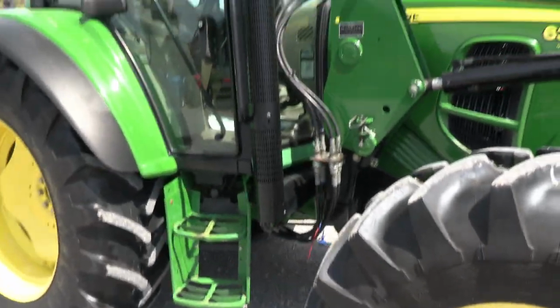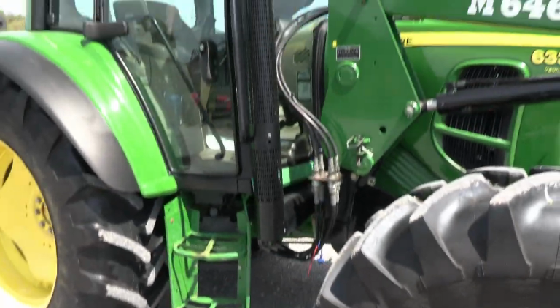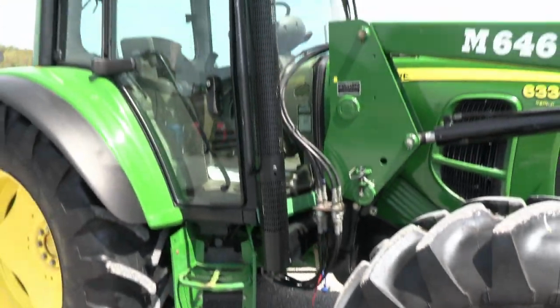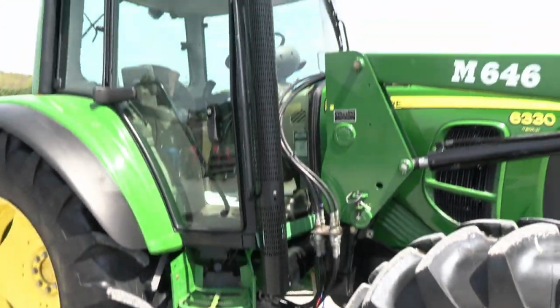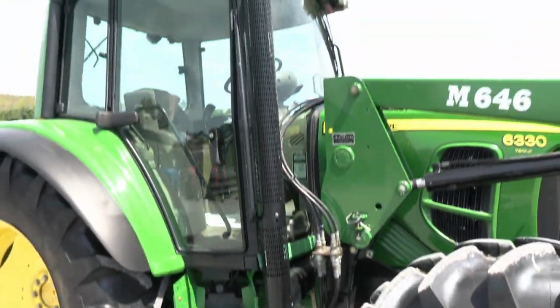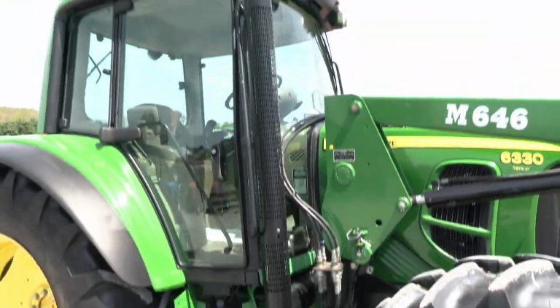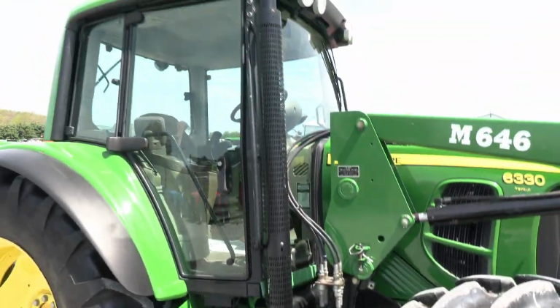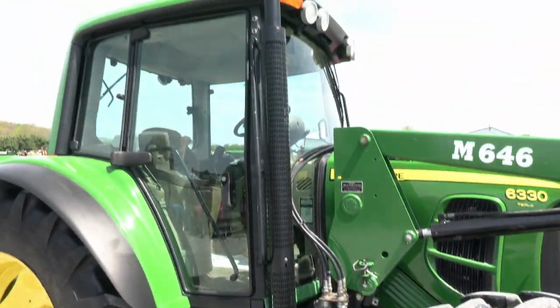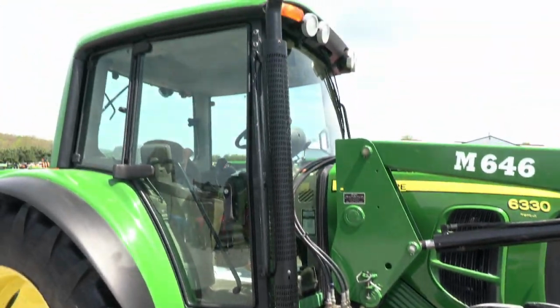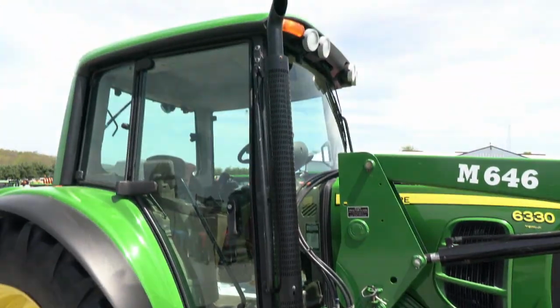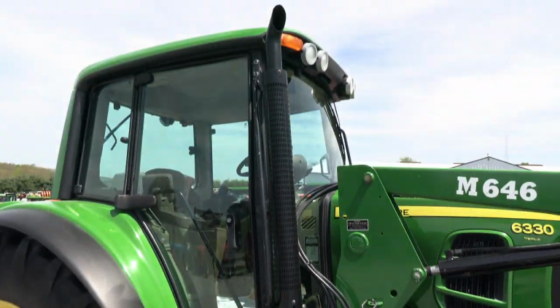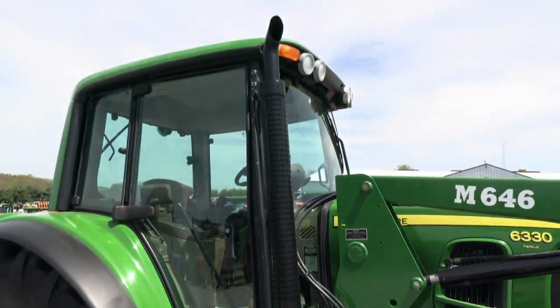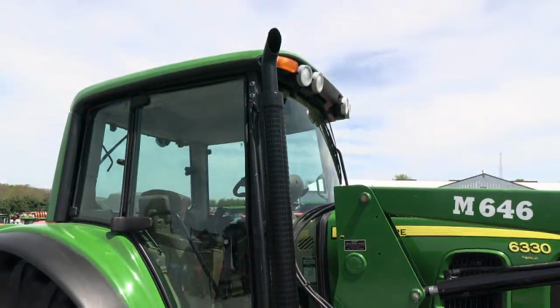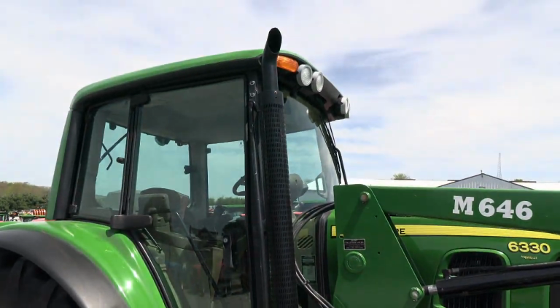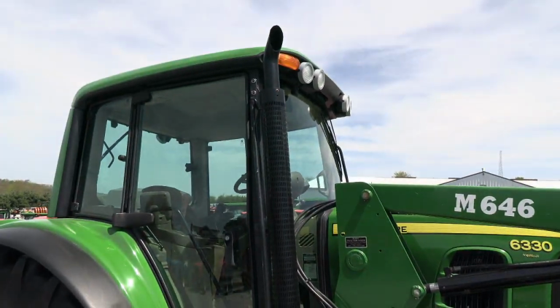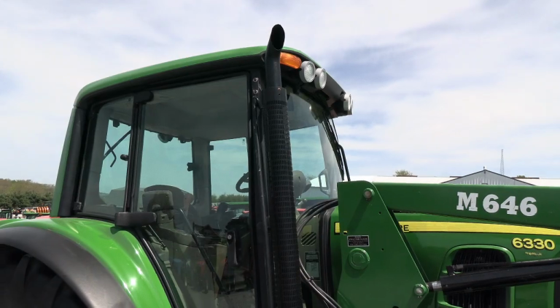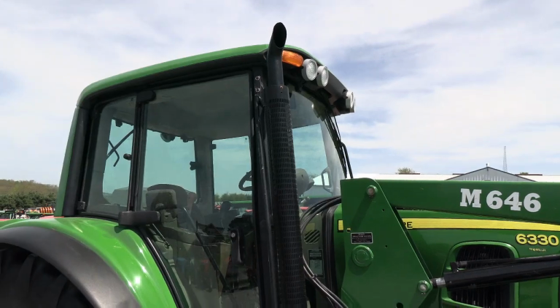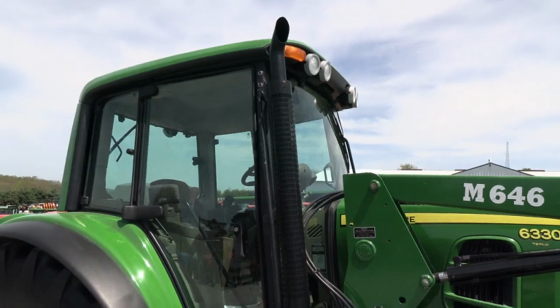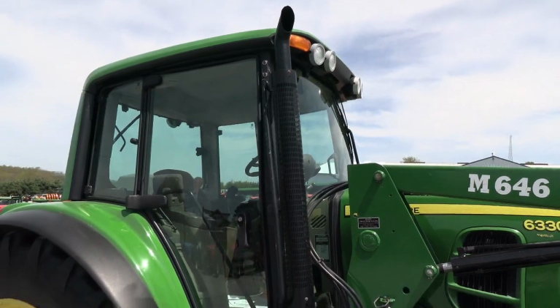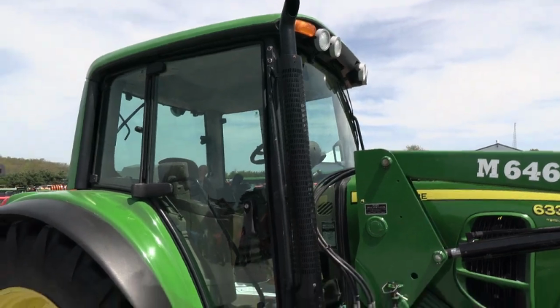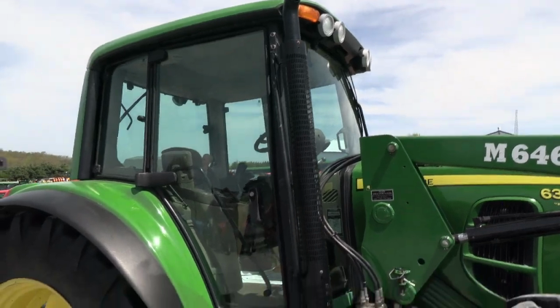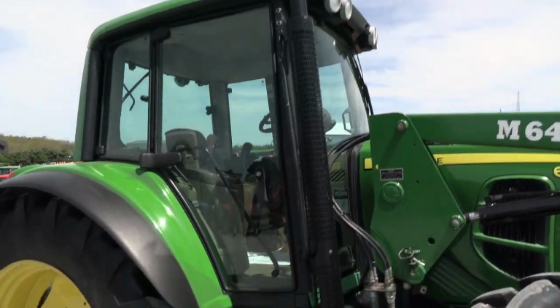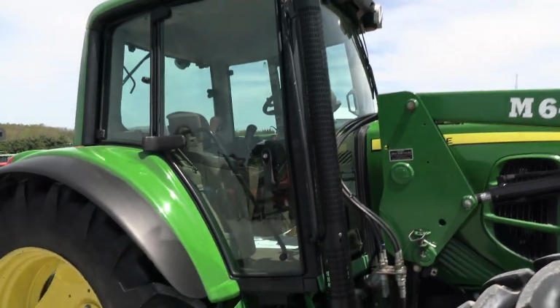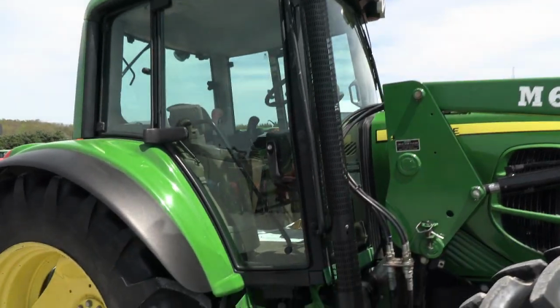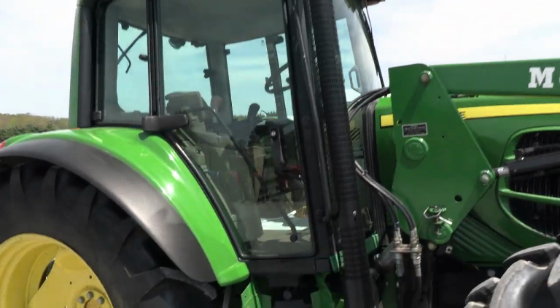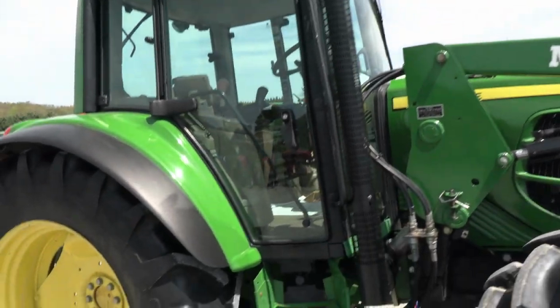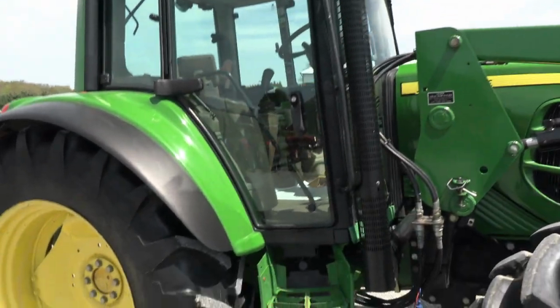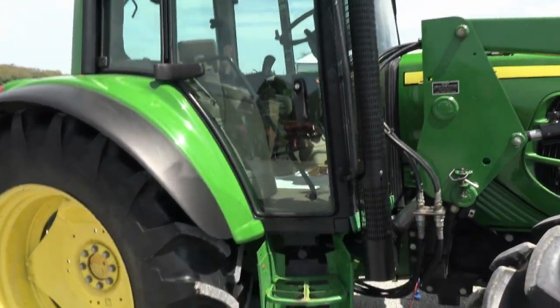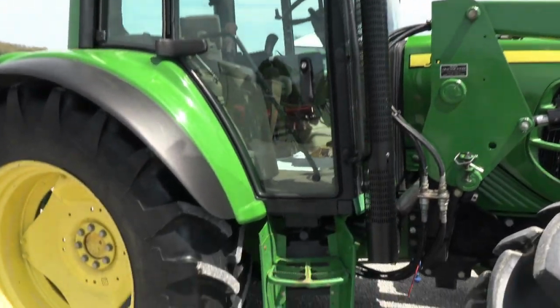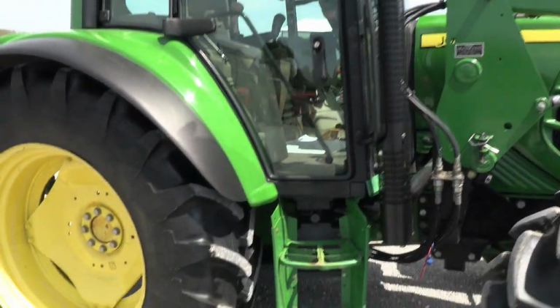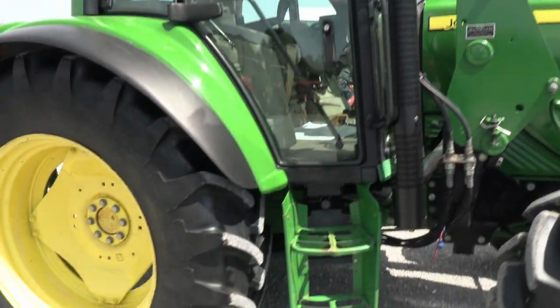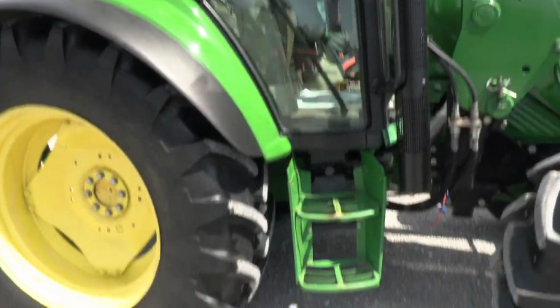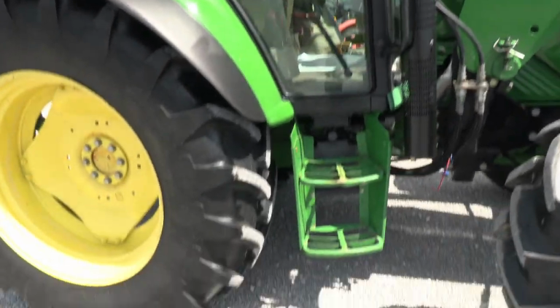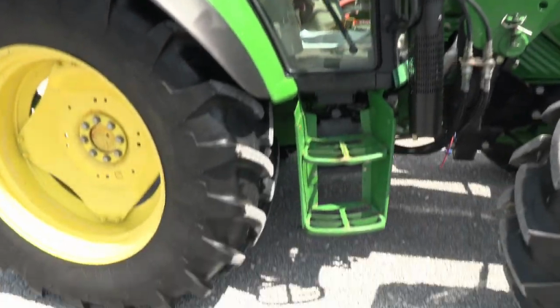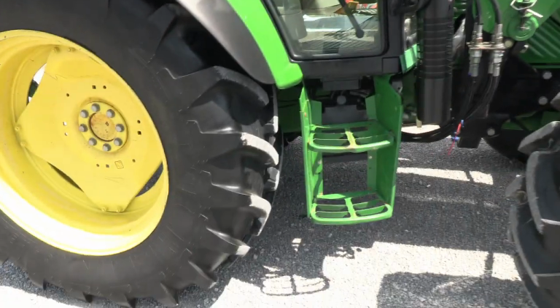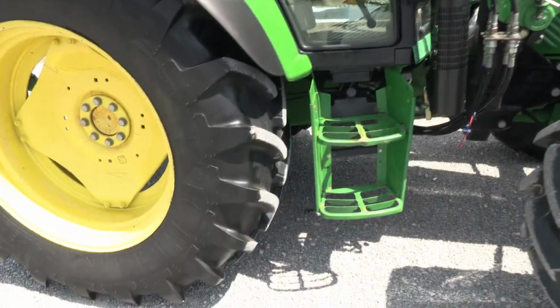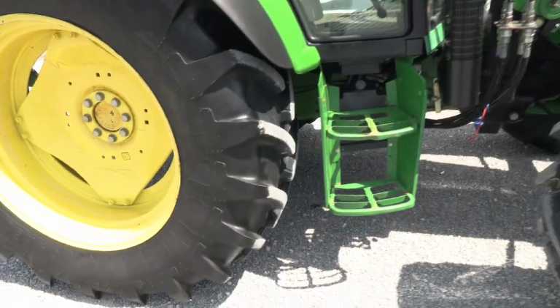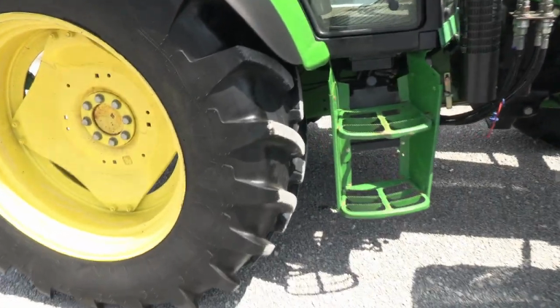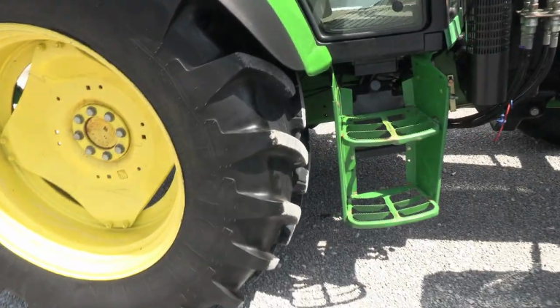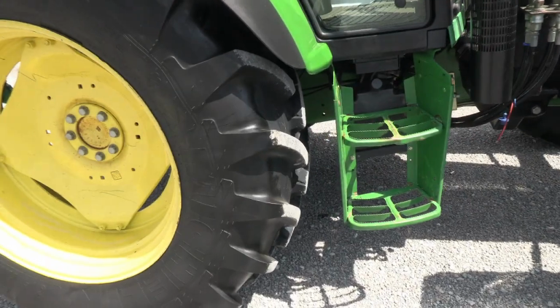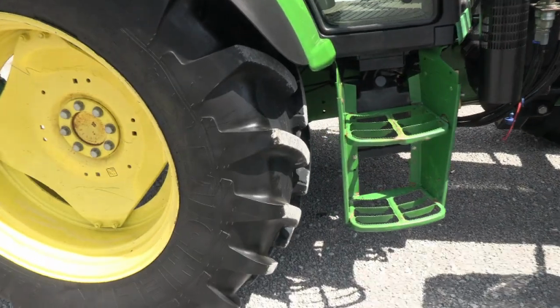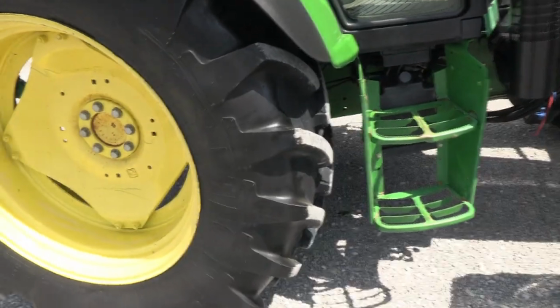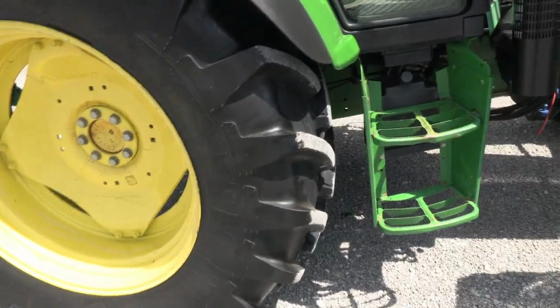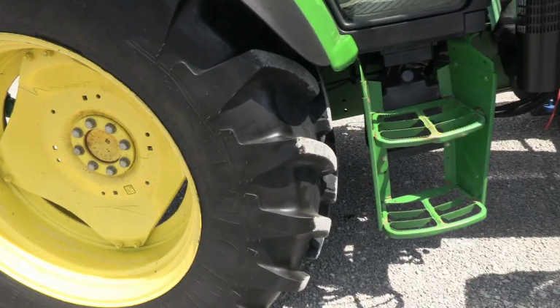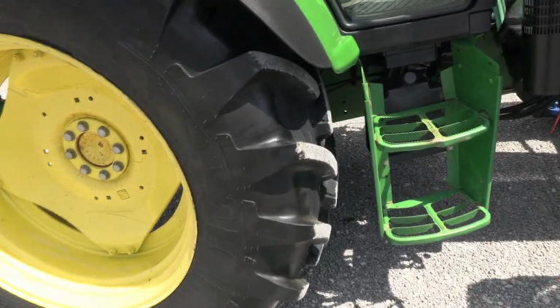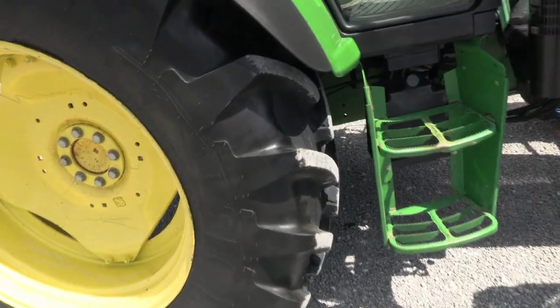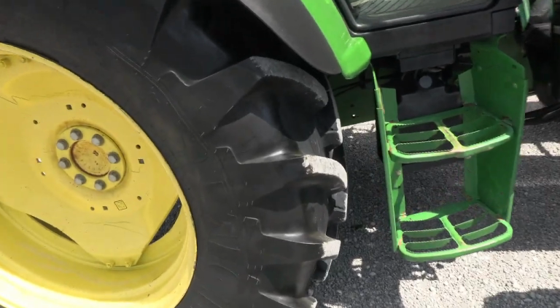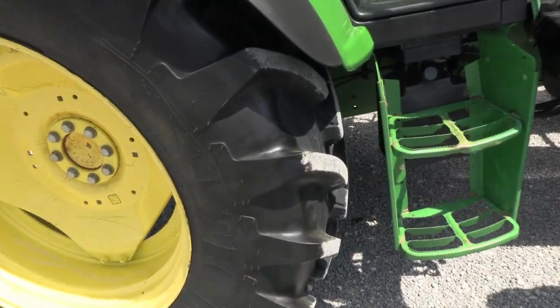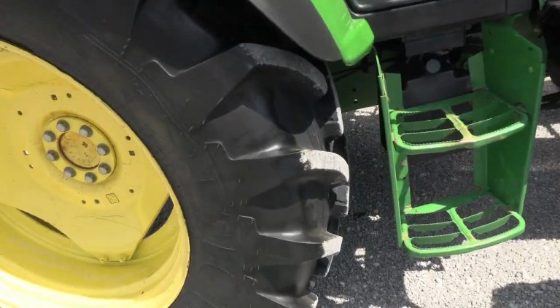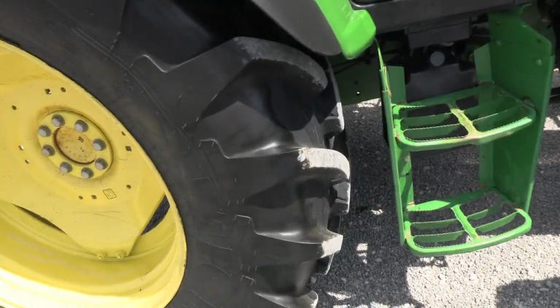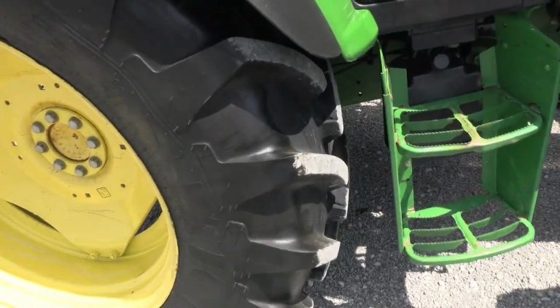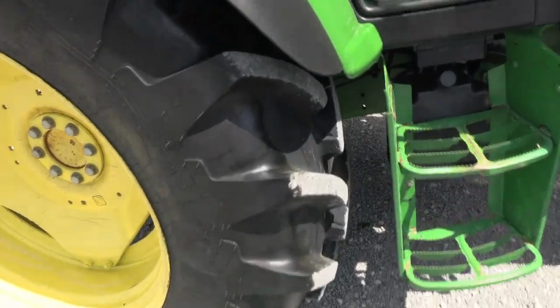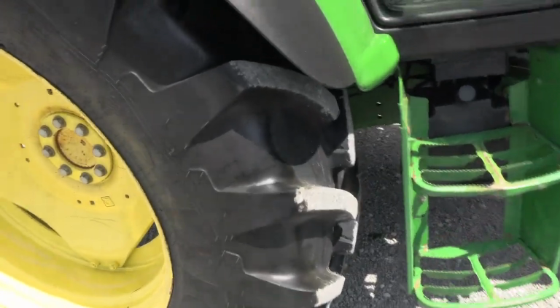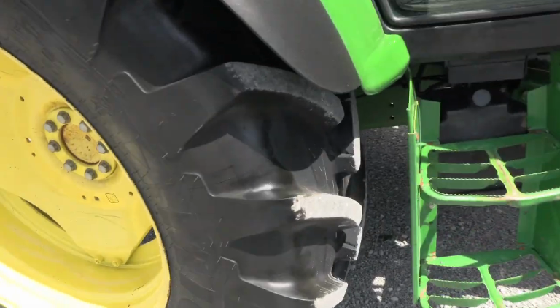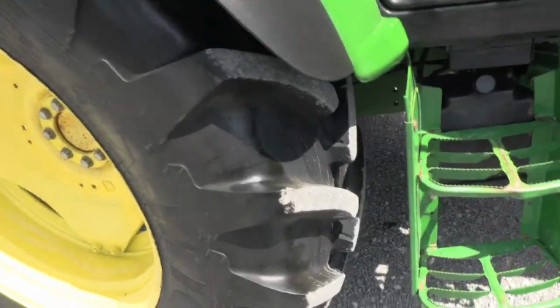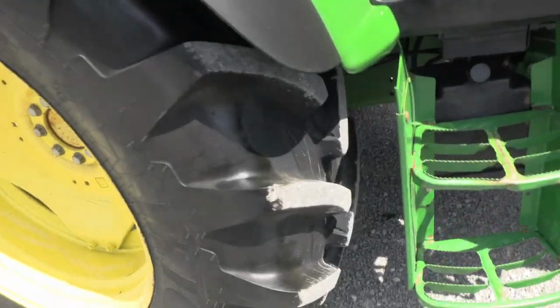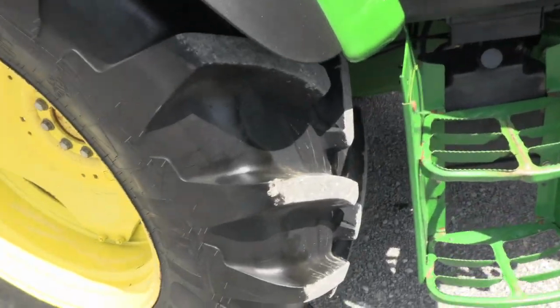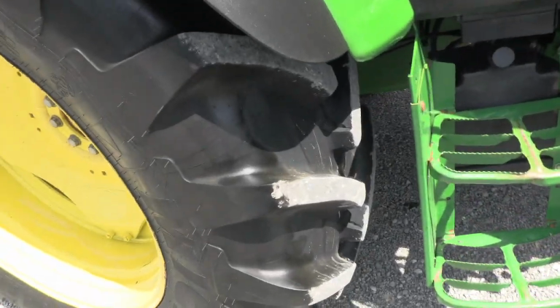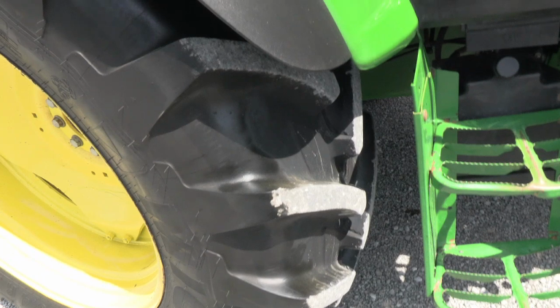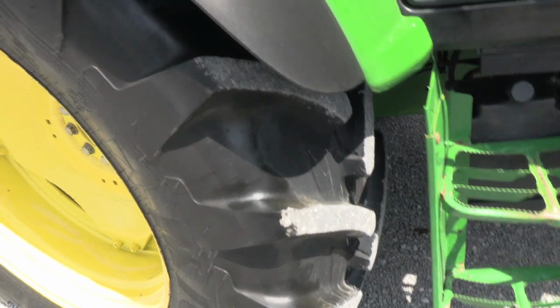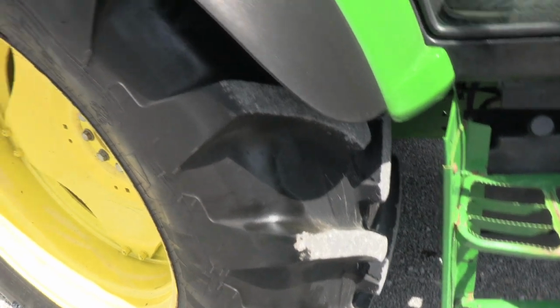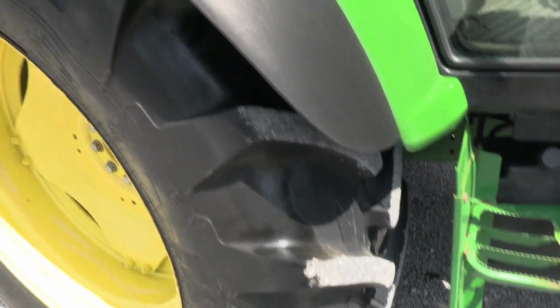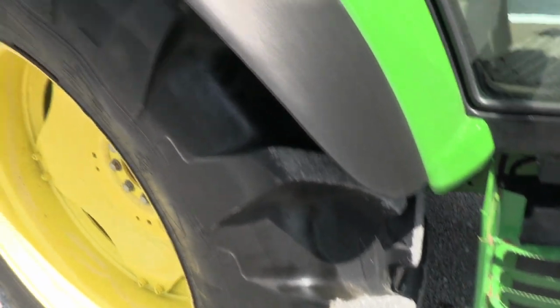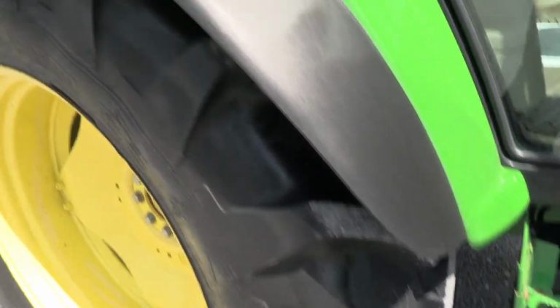It has corner post exhaust, and again, this is the Premium model. The back tires are also in really good shape.